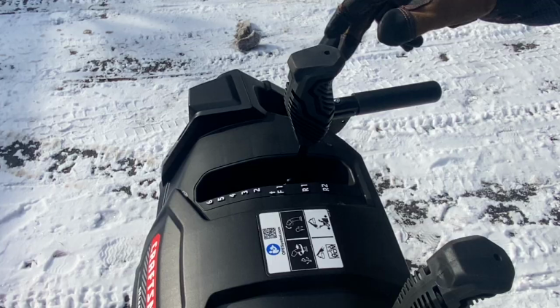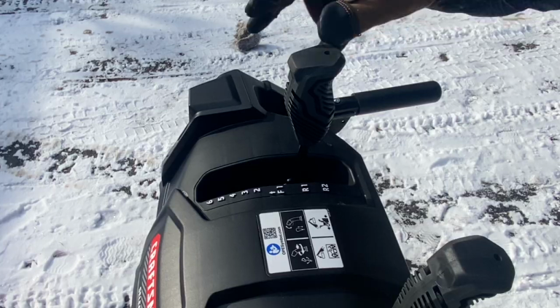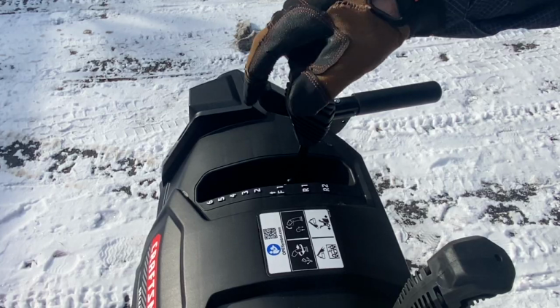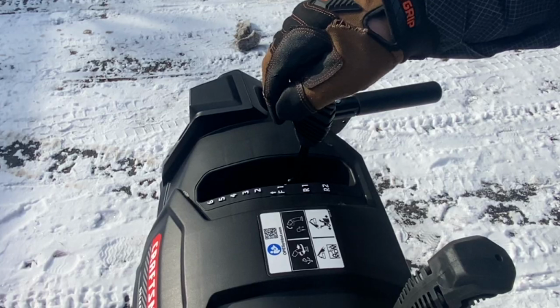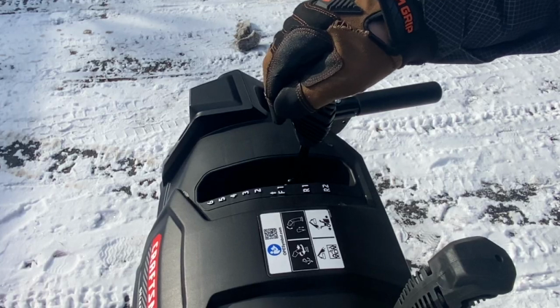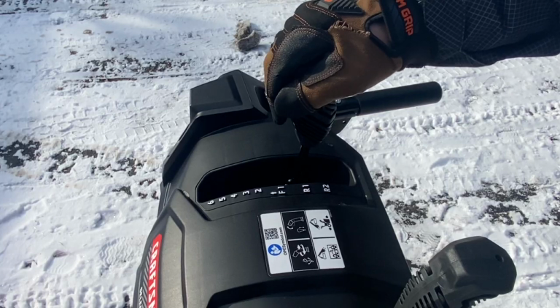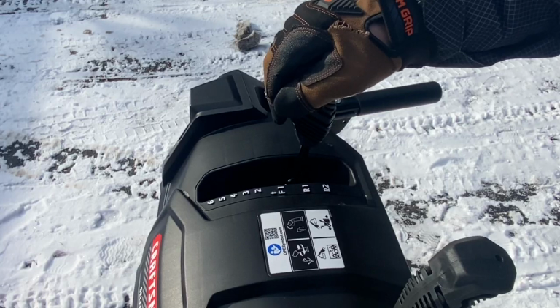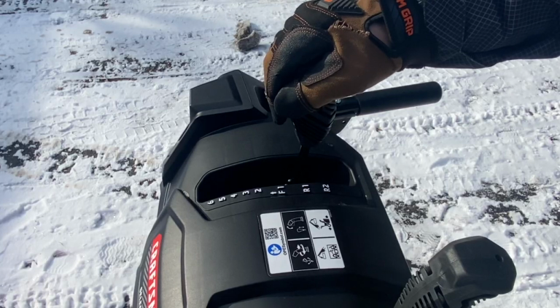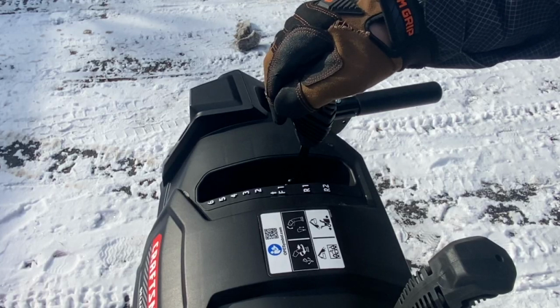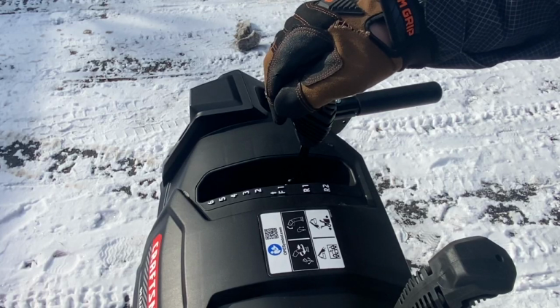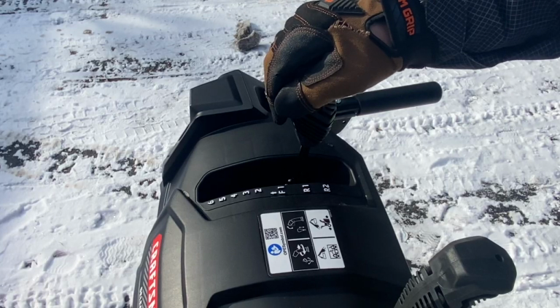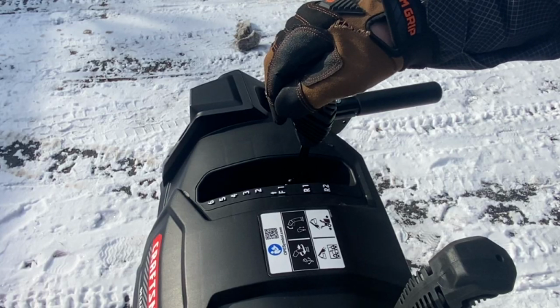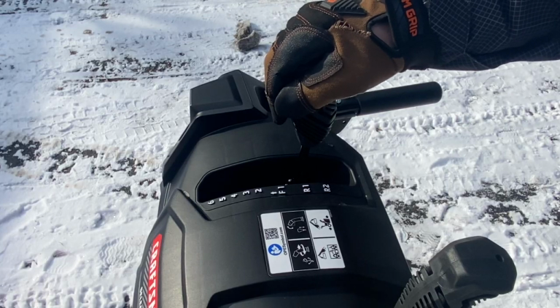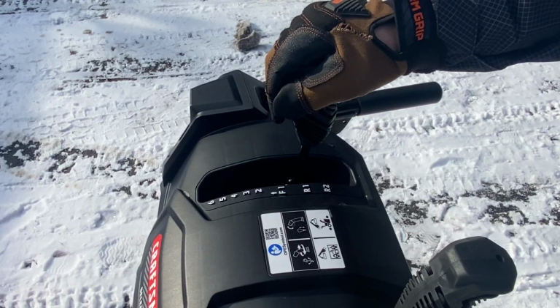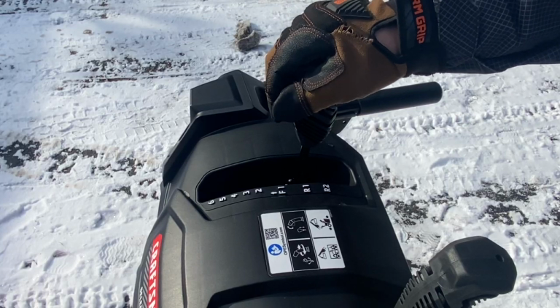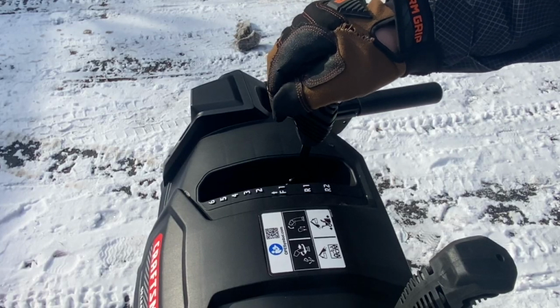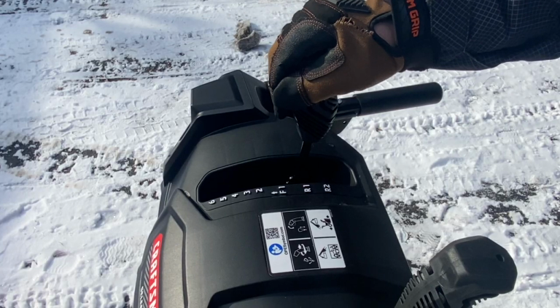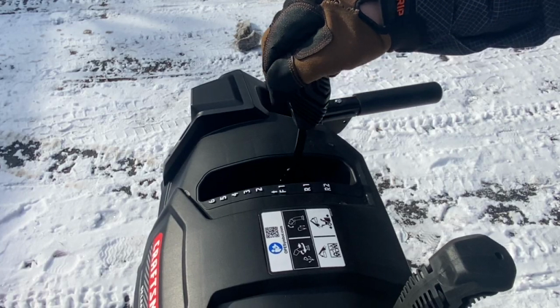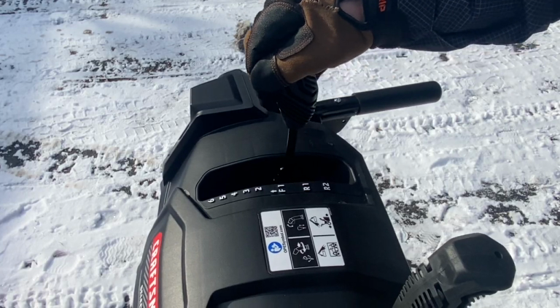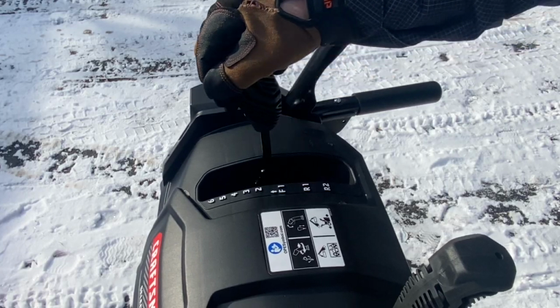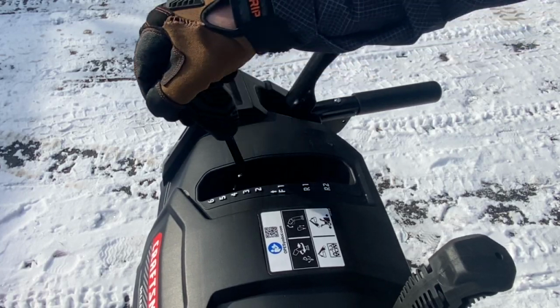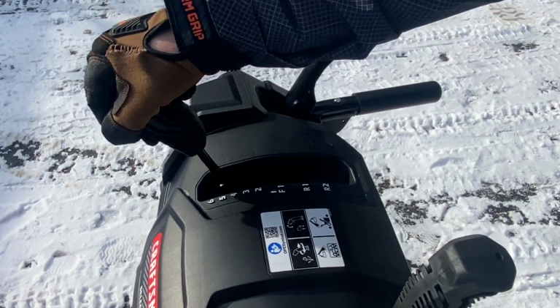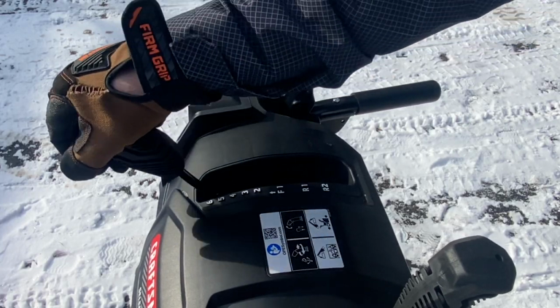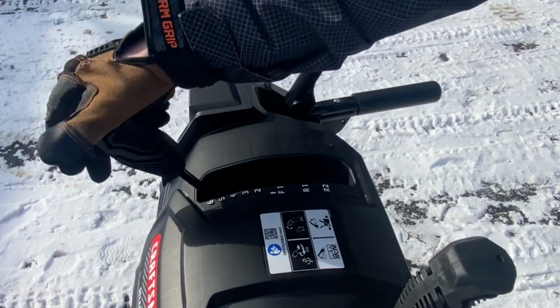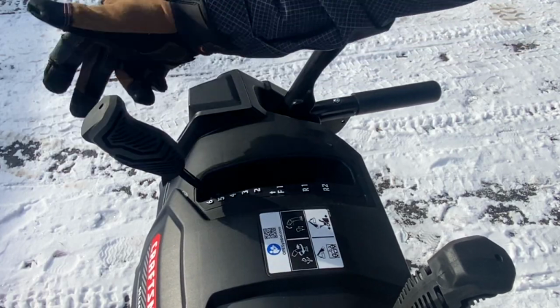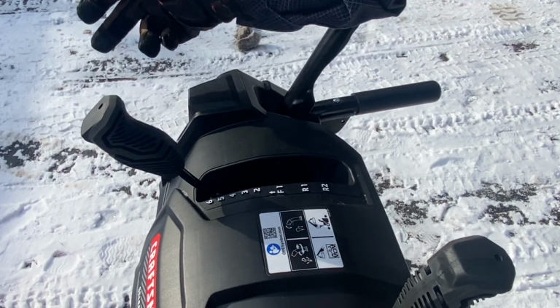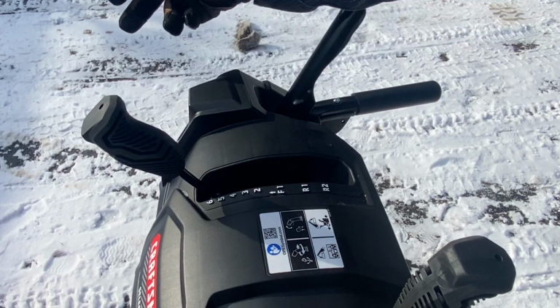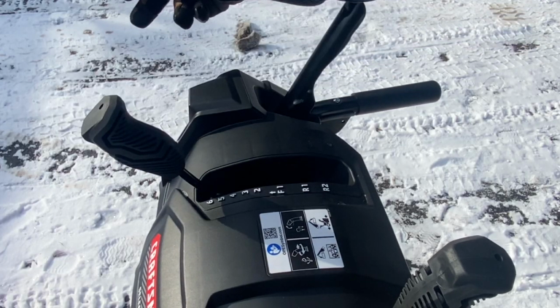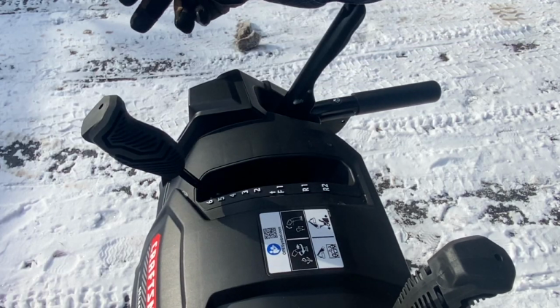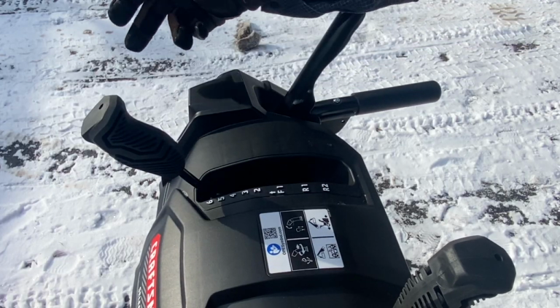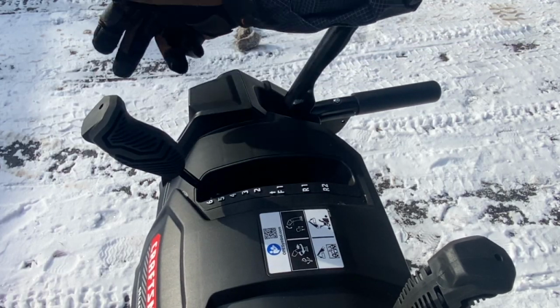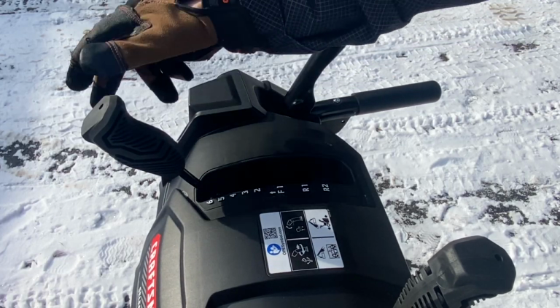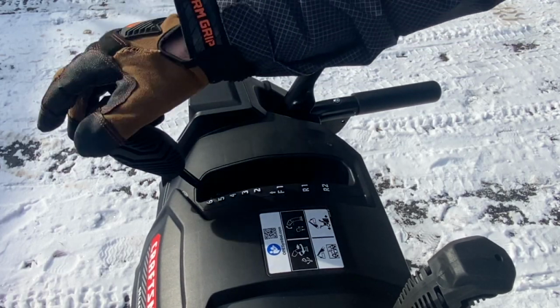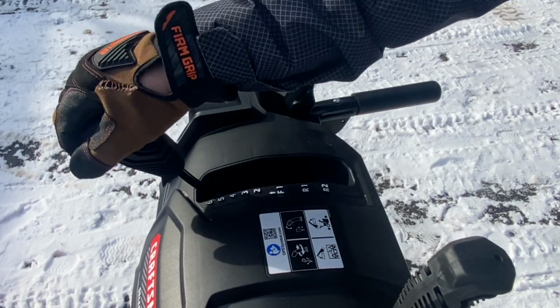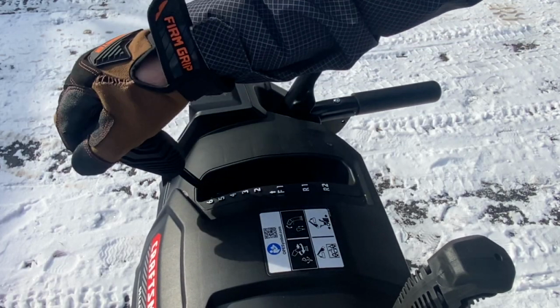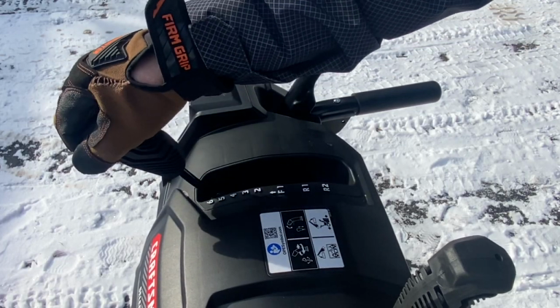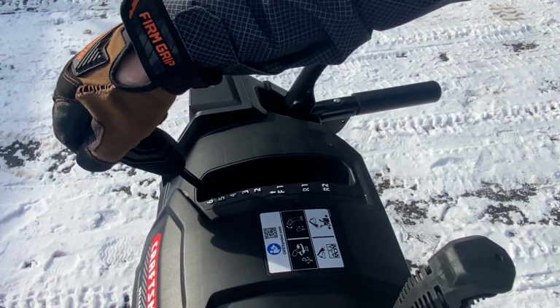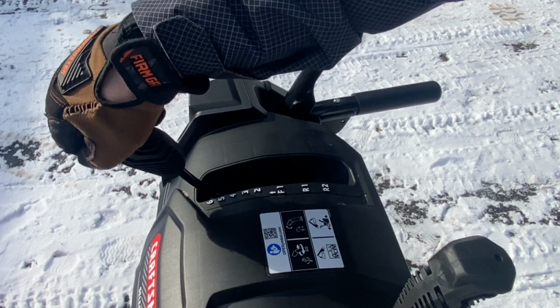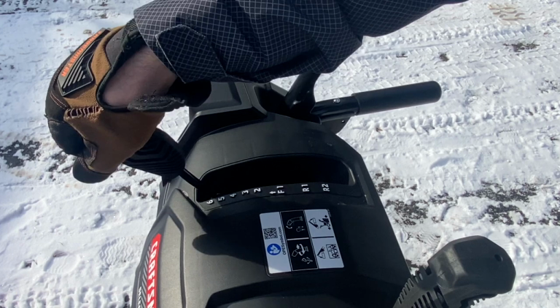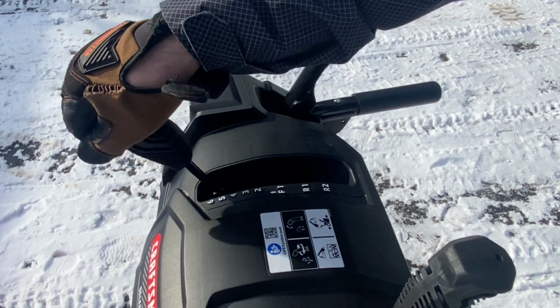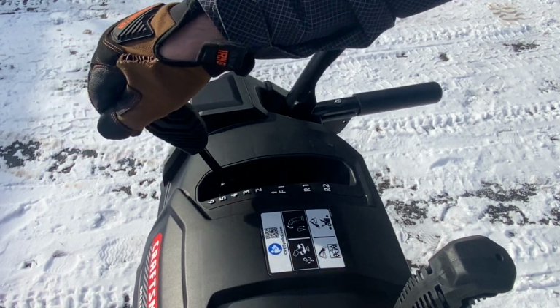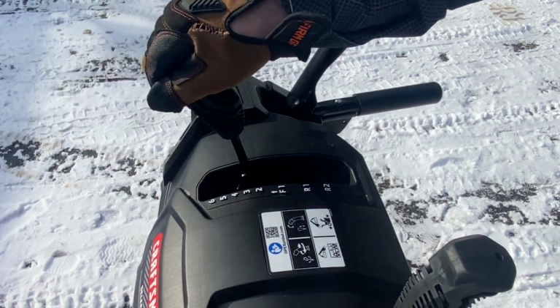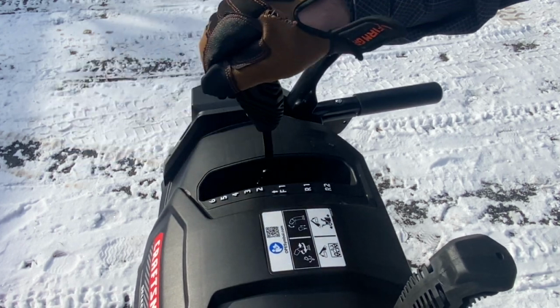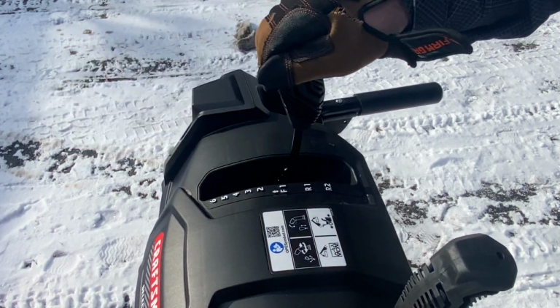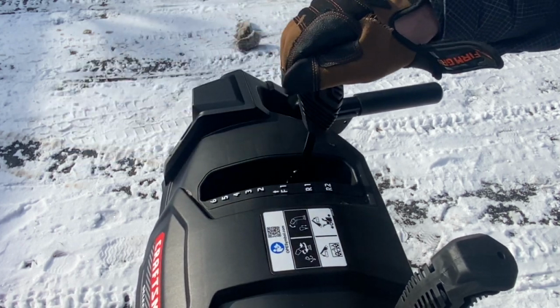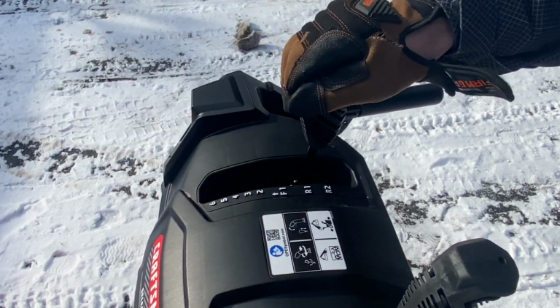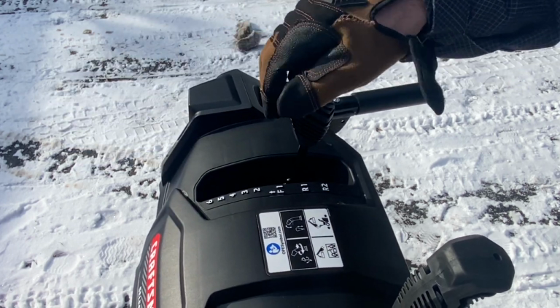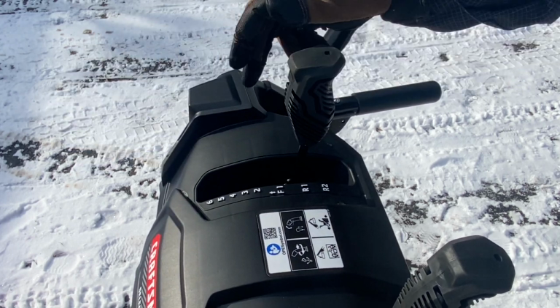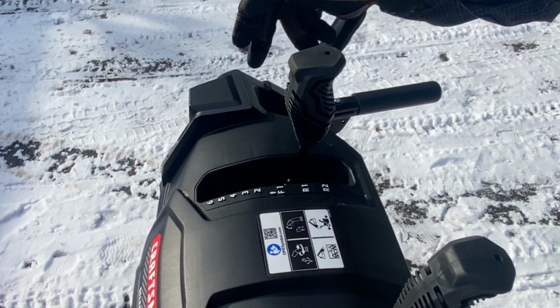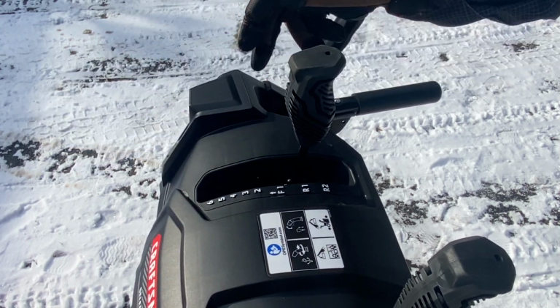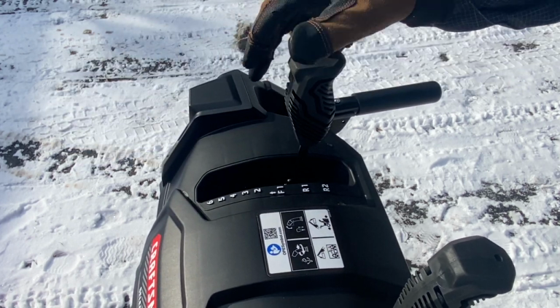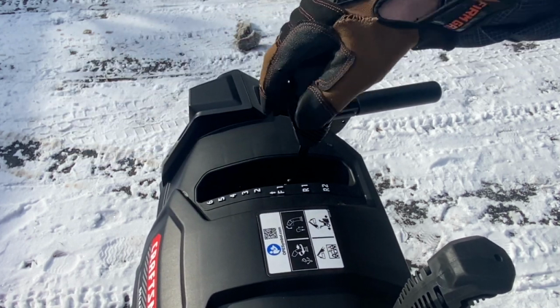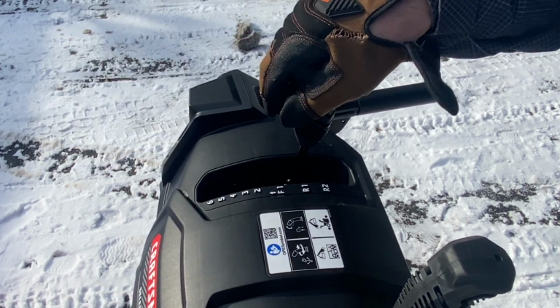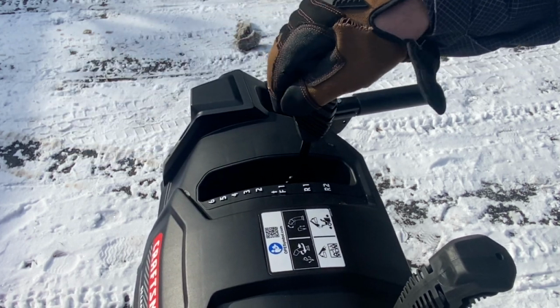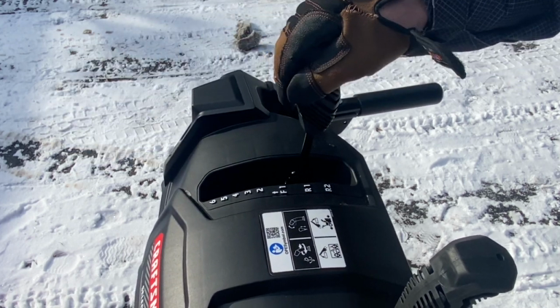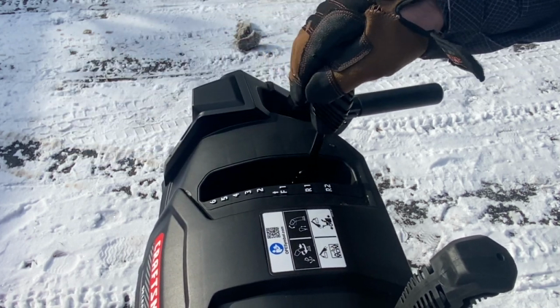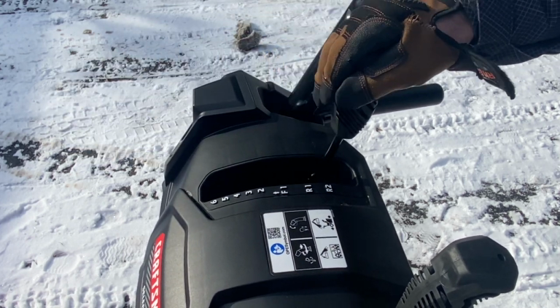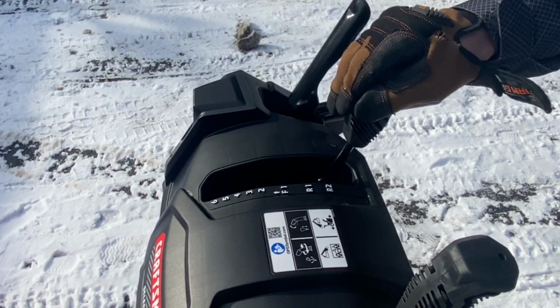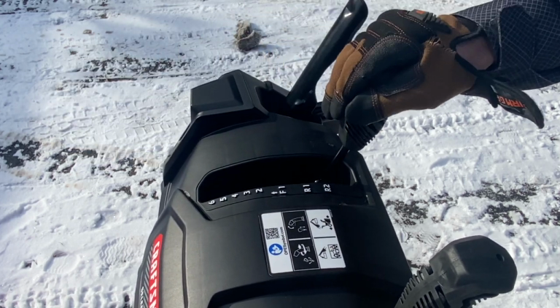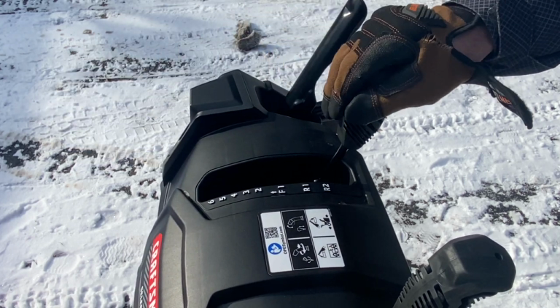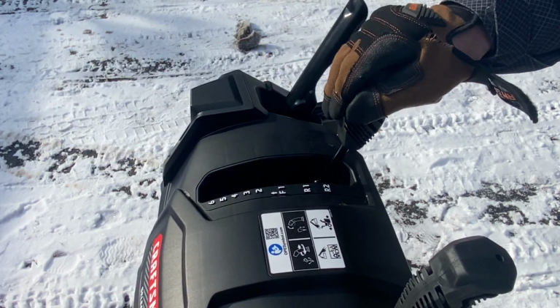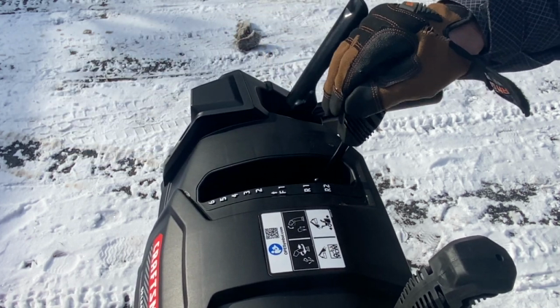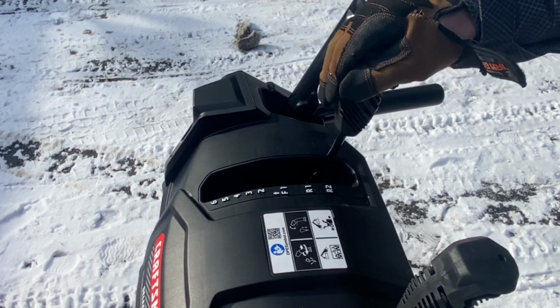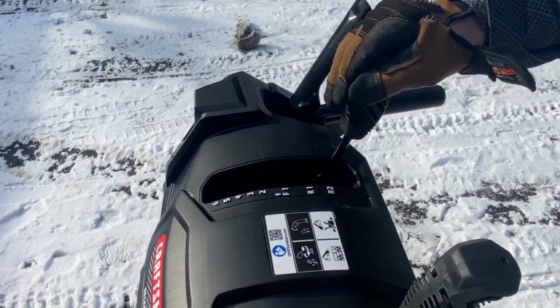This is the forward and reverse — six gears forward, six being the fastest, and two speeds in reverse.